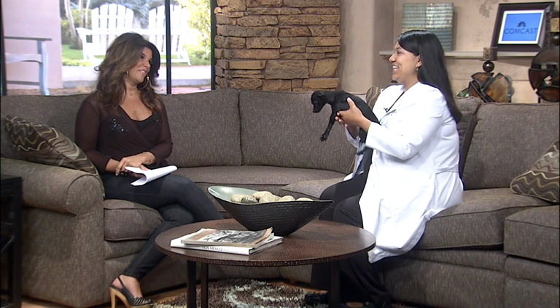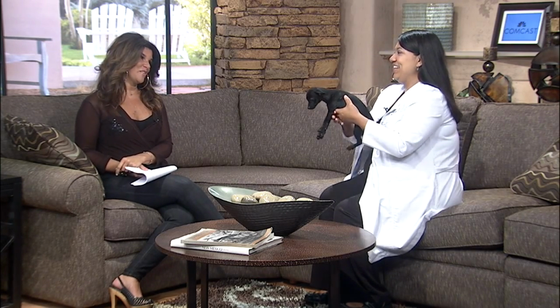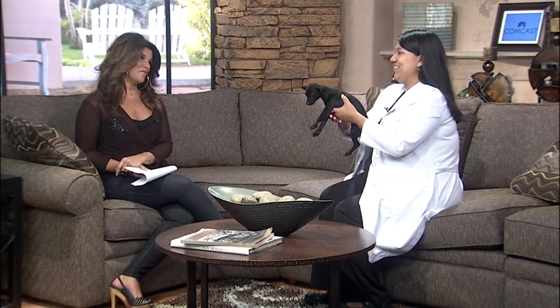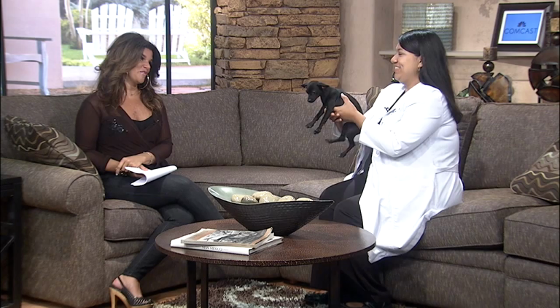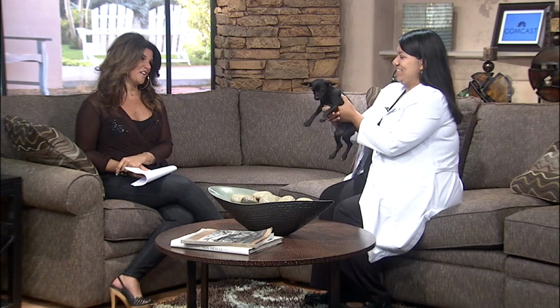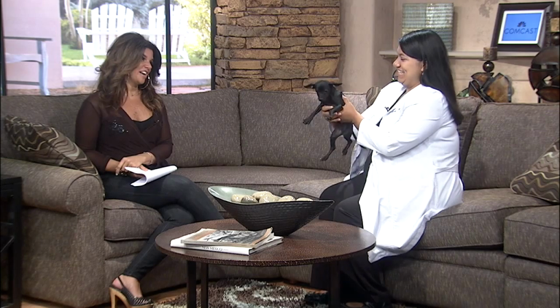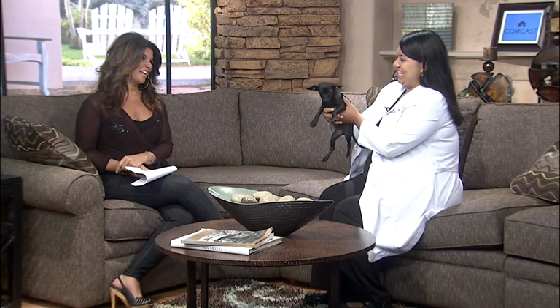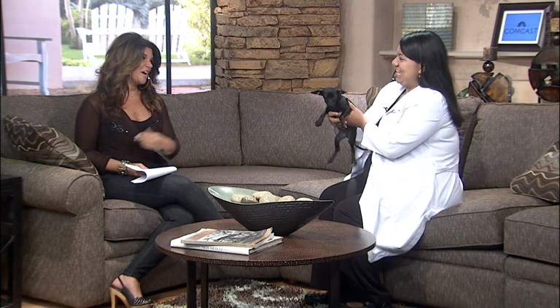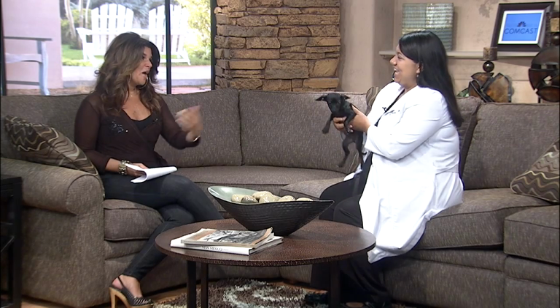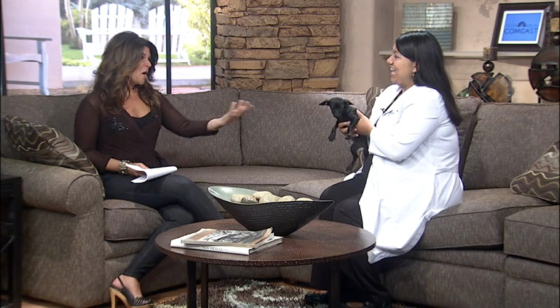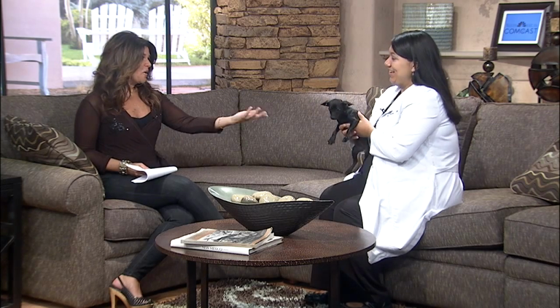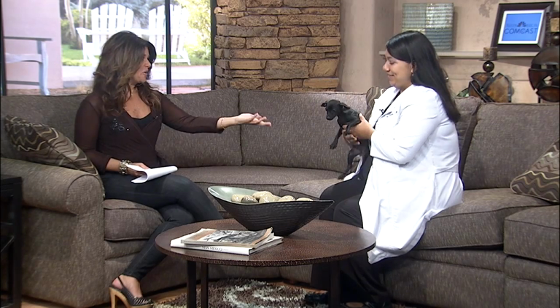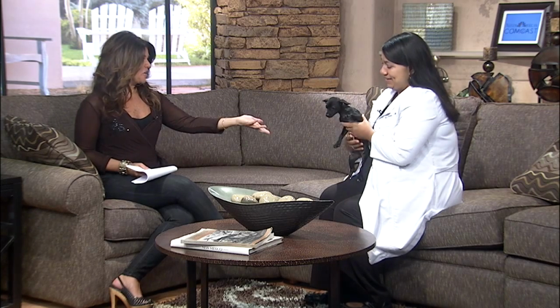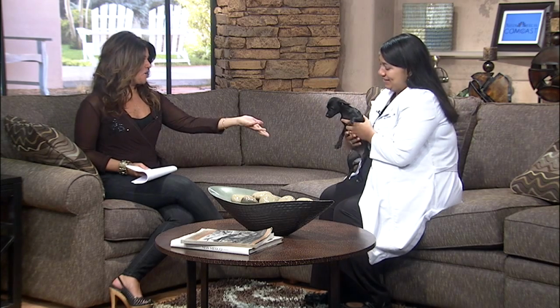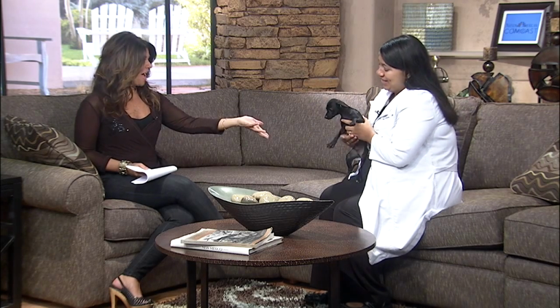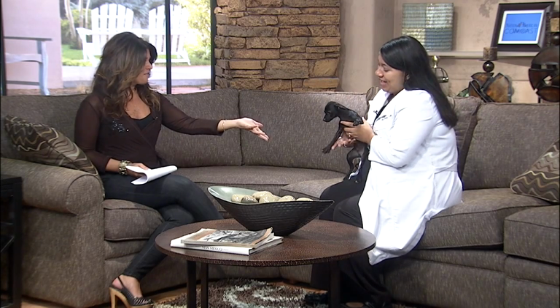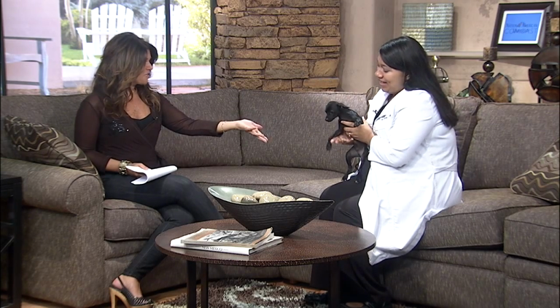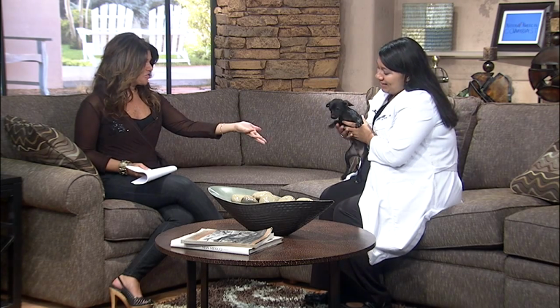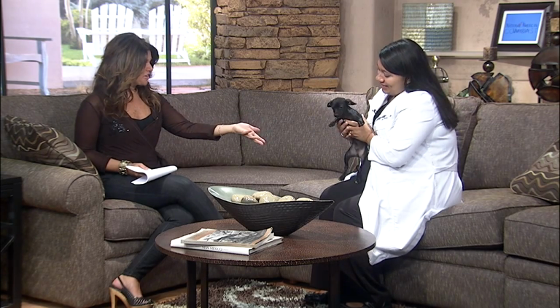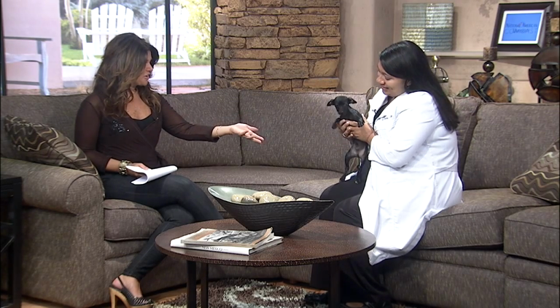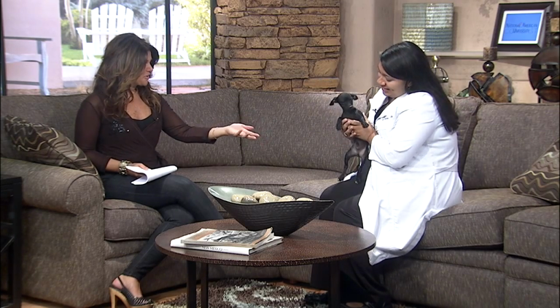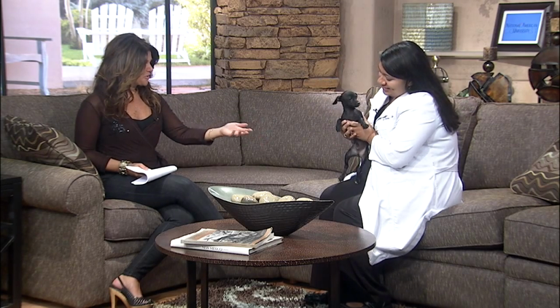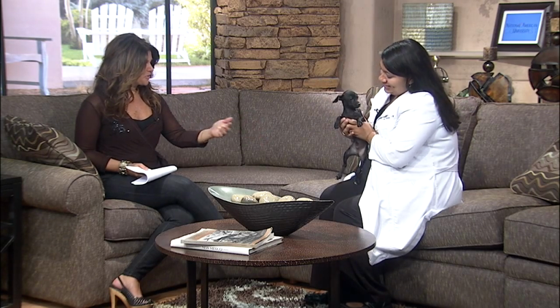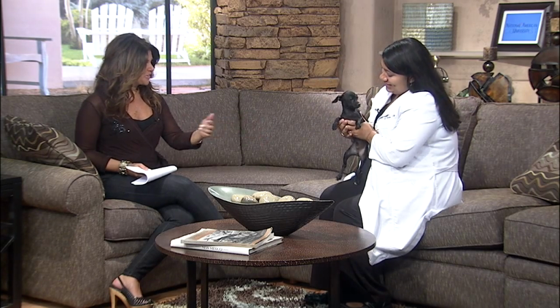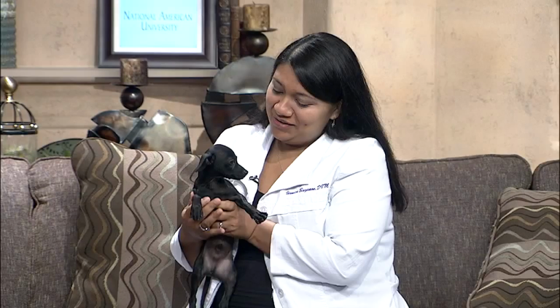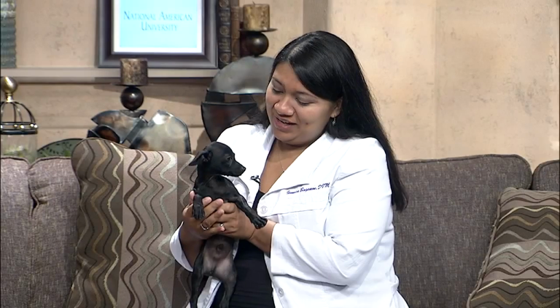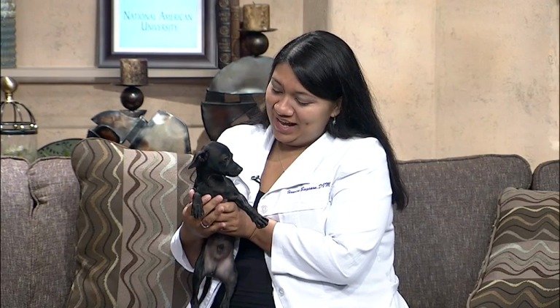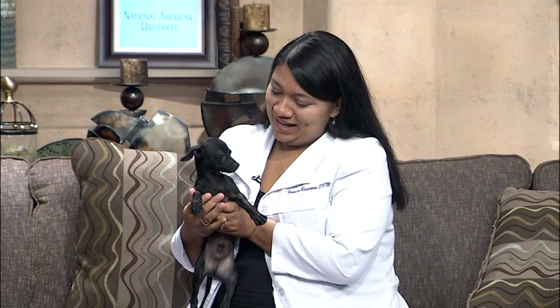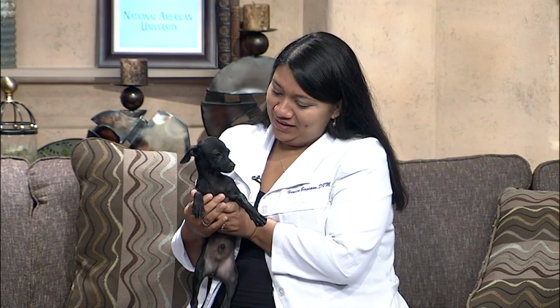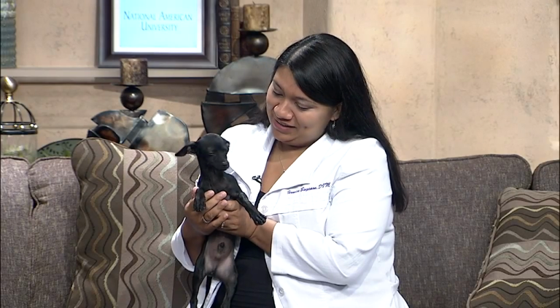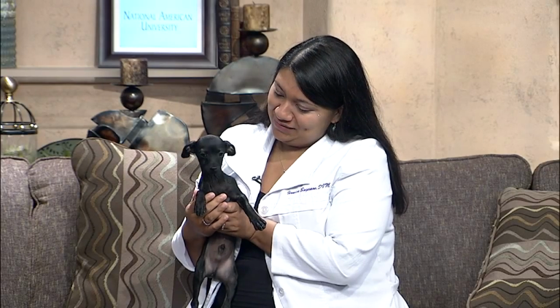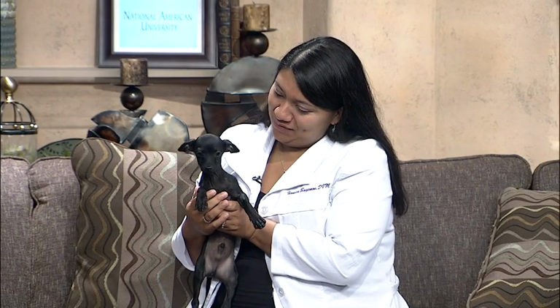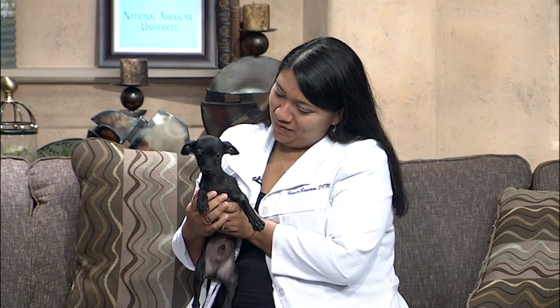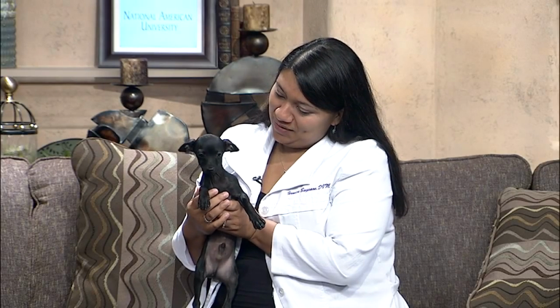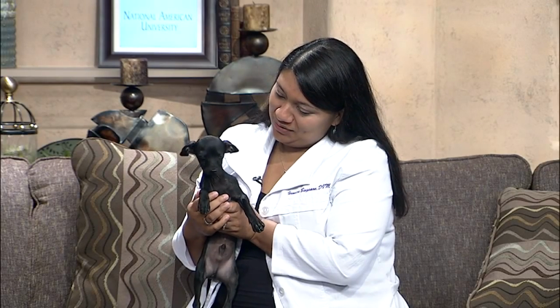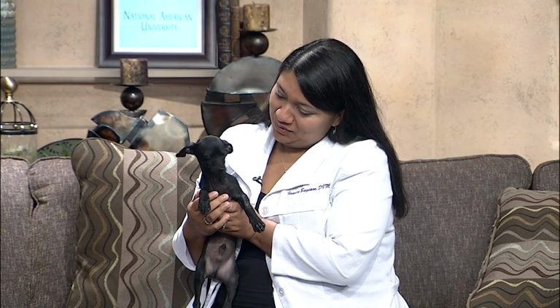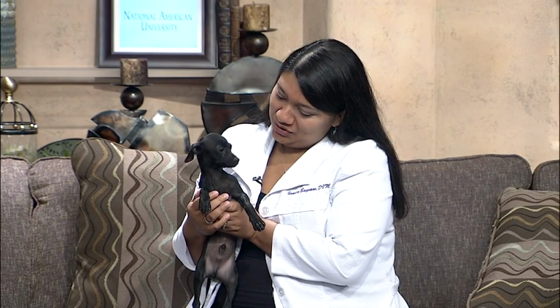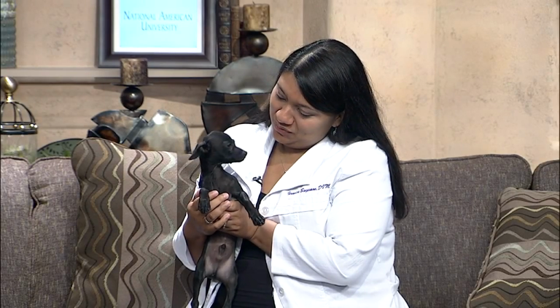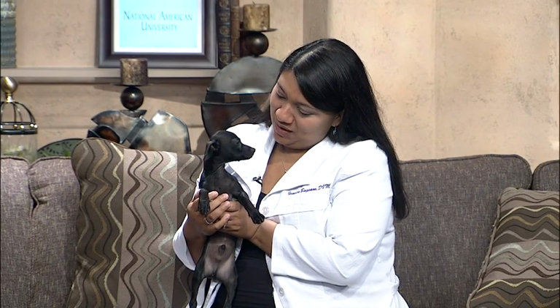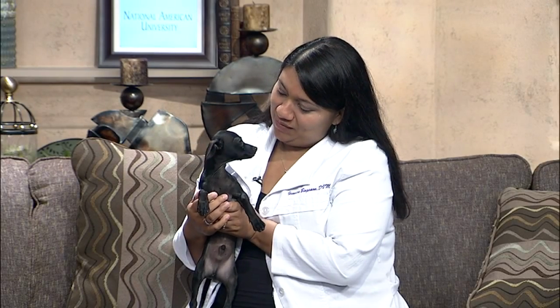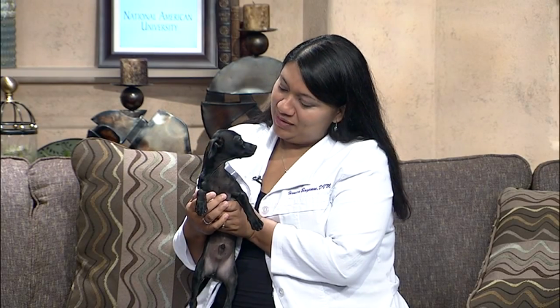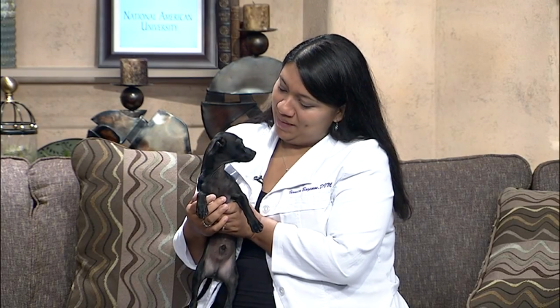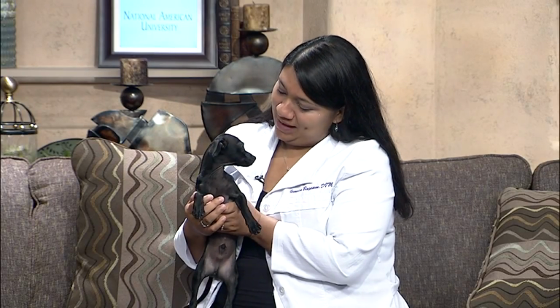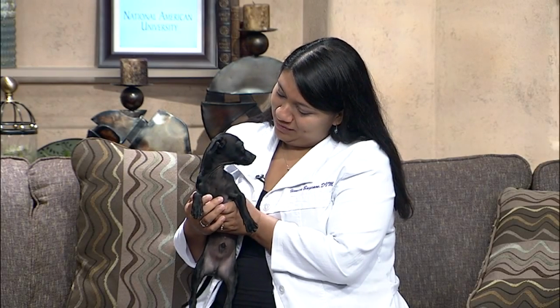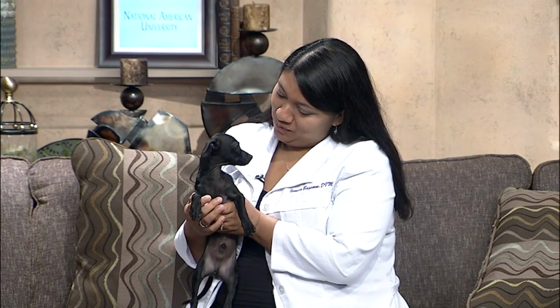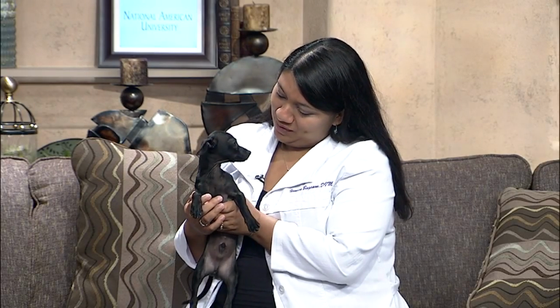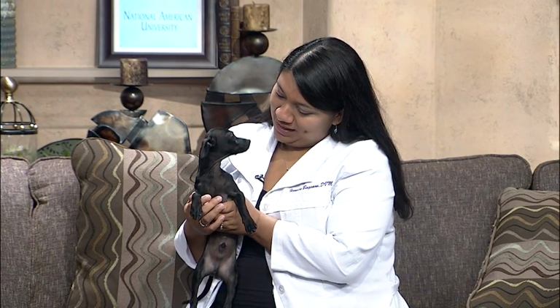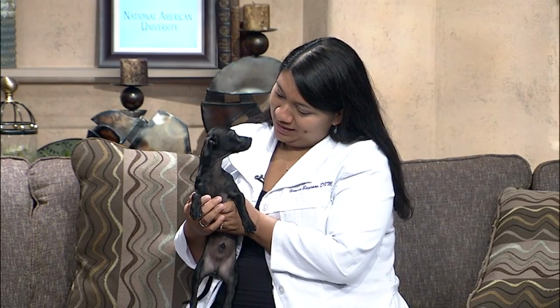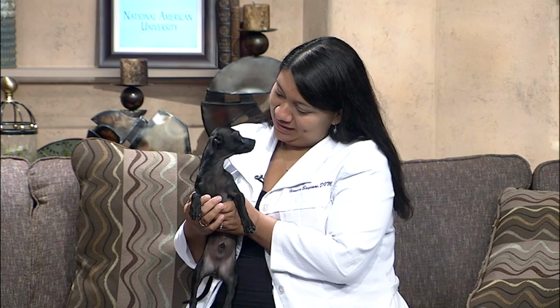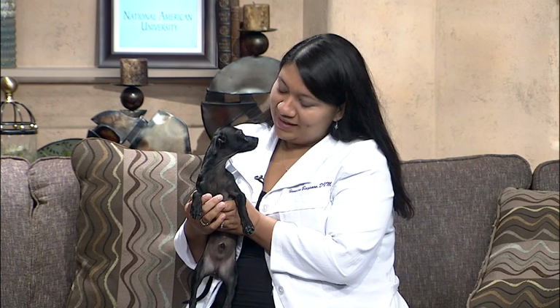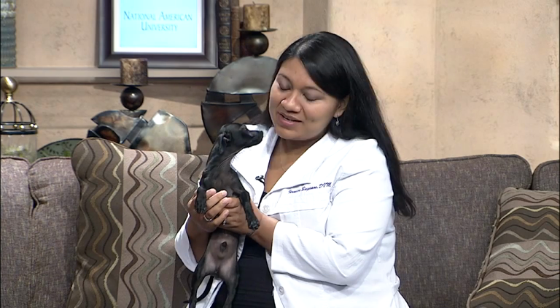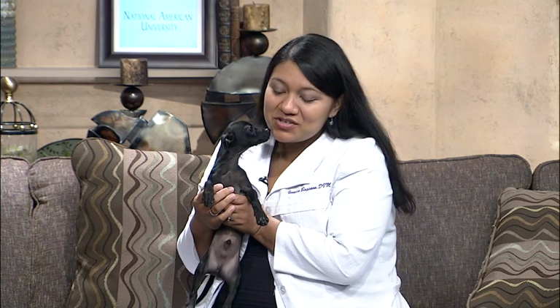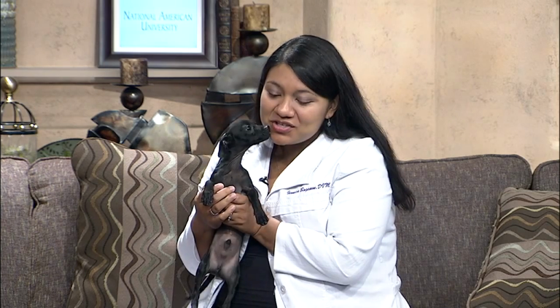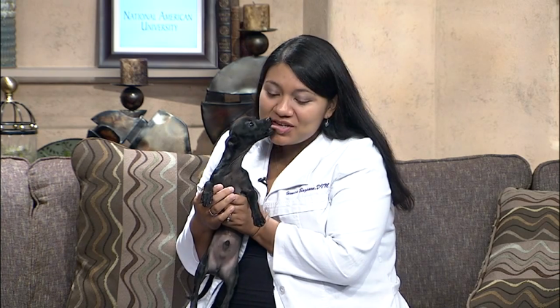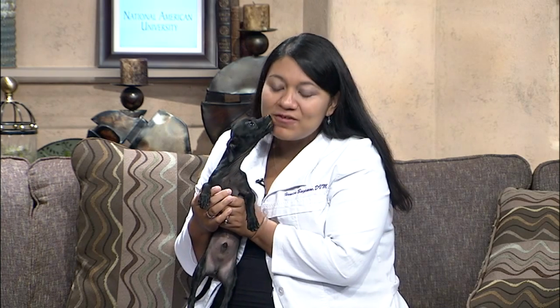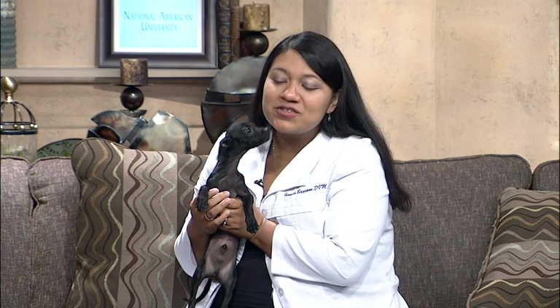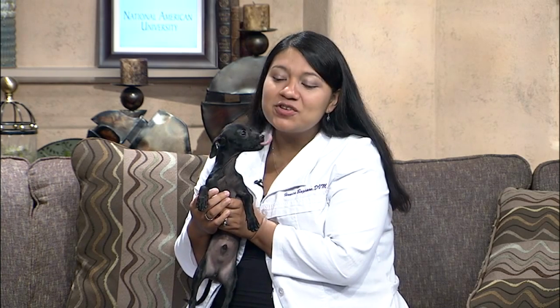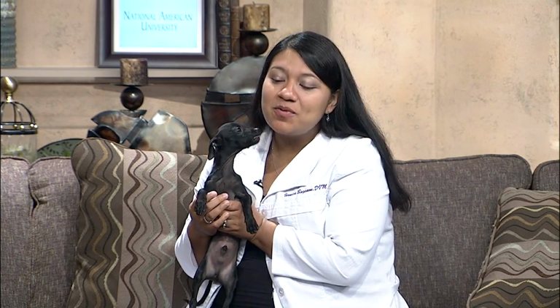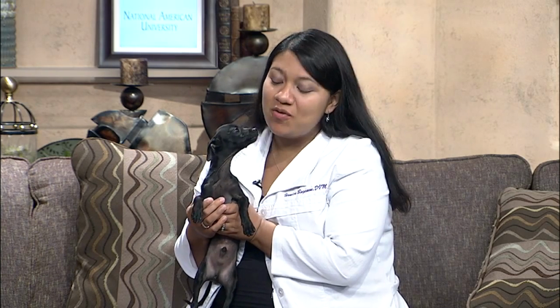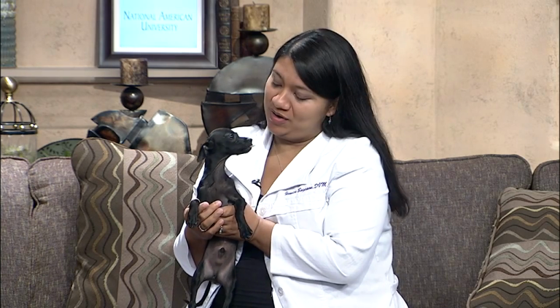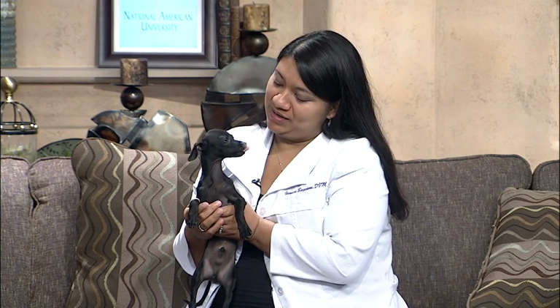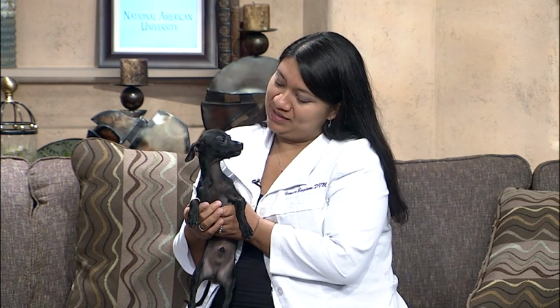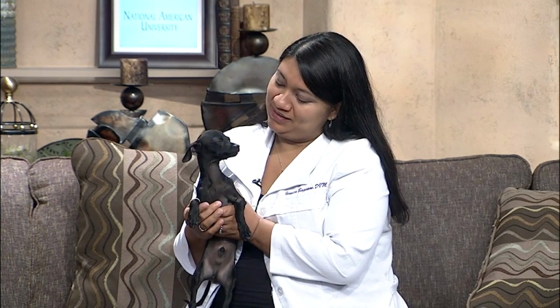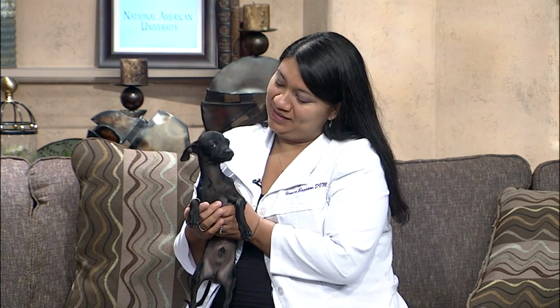Hello, Veronica. Who do you have with you? This is little Kyle. He's a four-month-old Chihuahua, the pet of the week. Oh, absolutely precious.